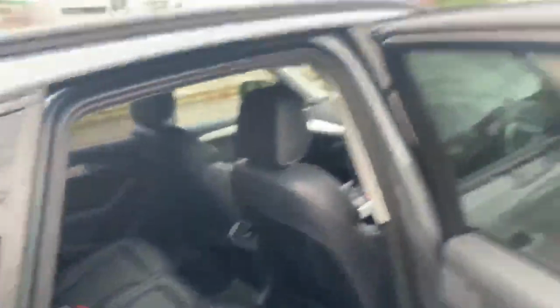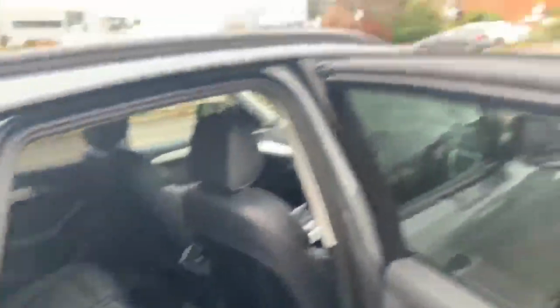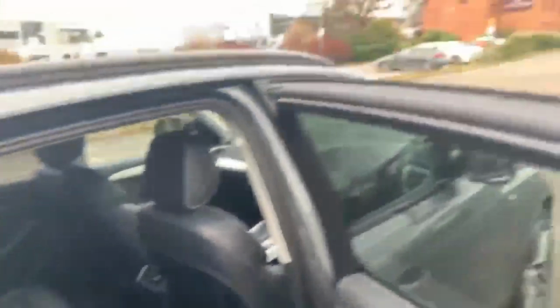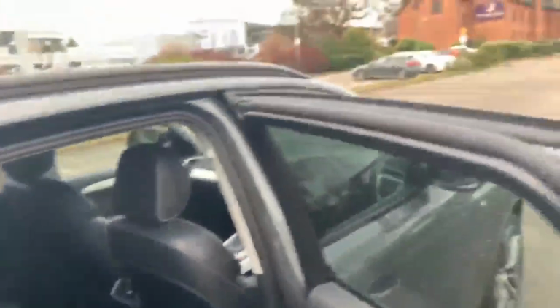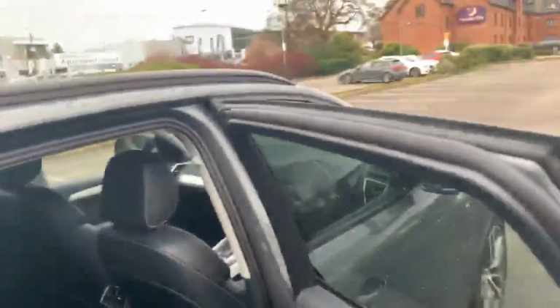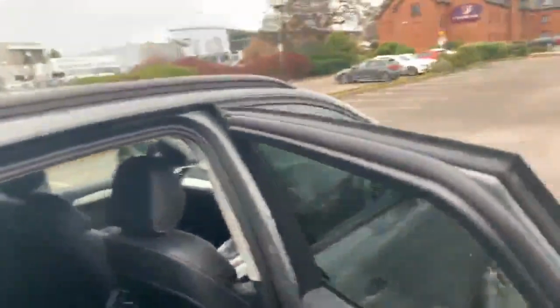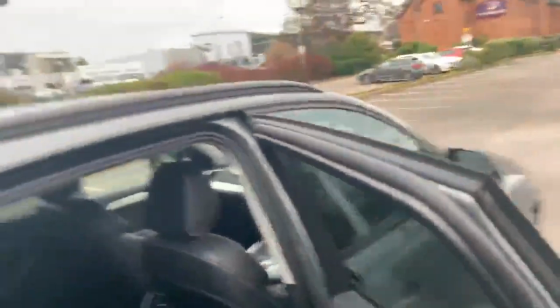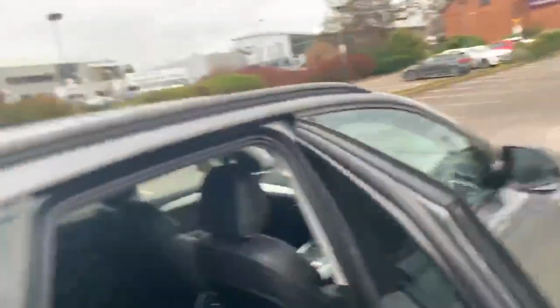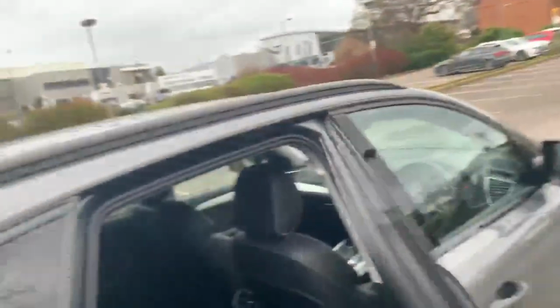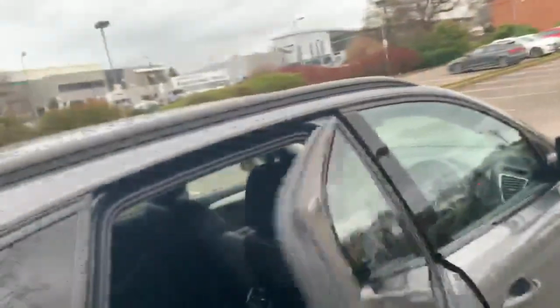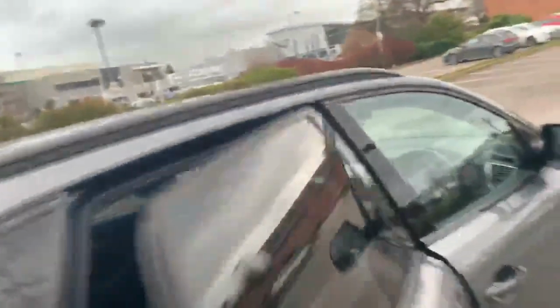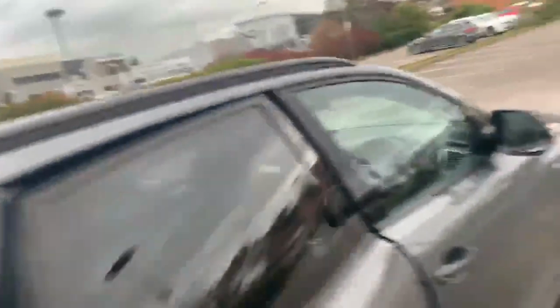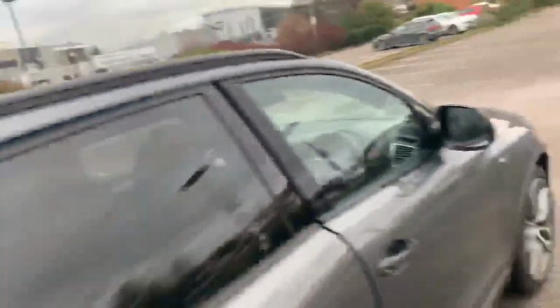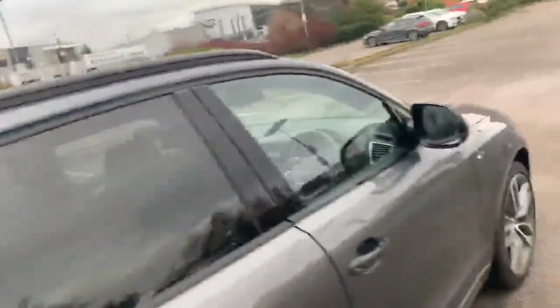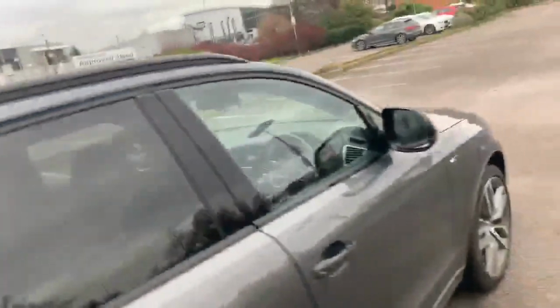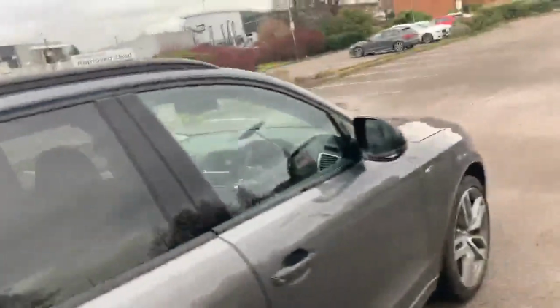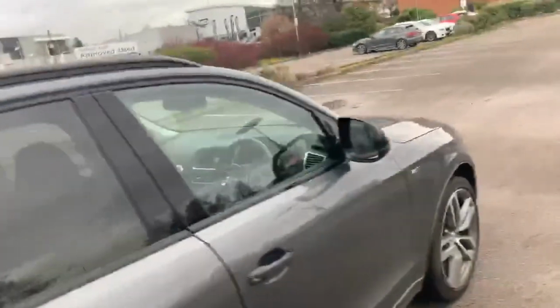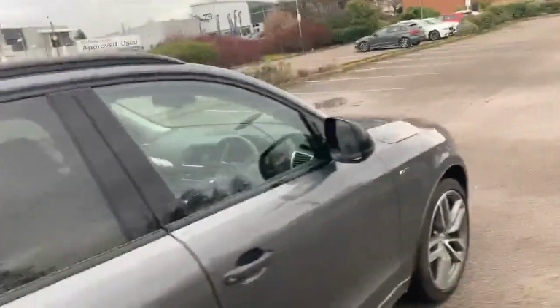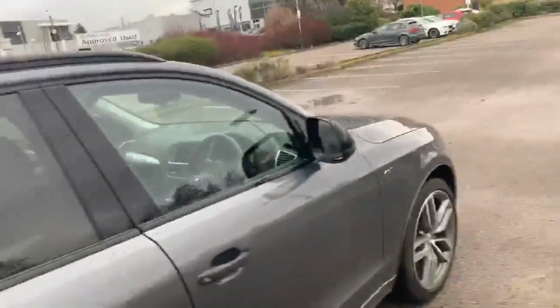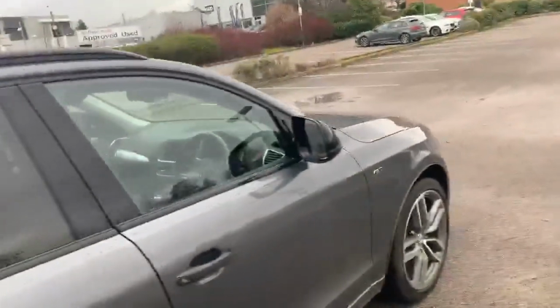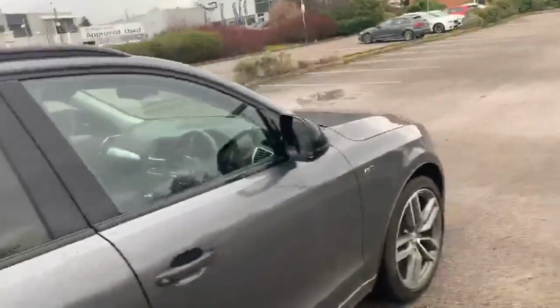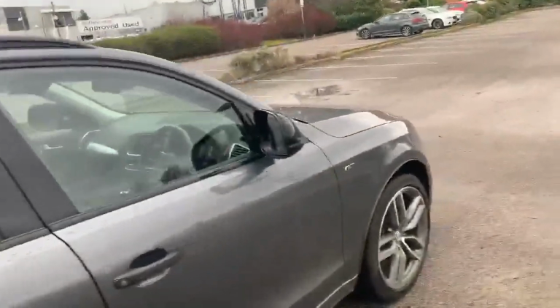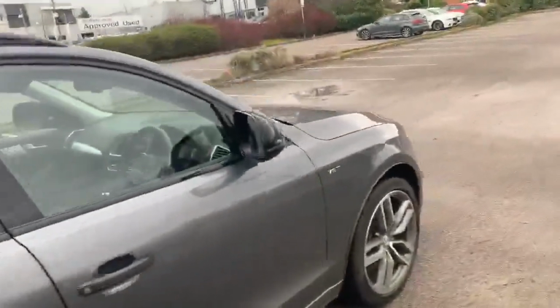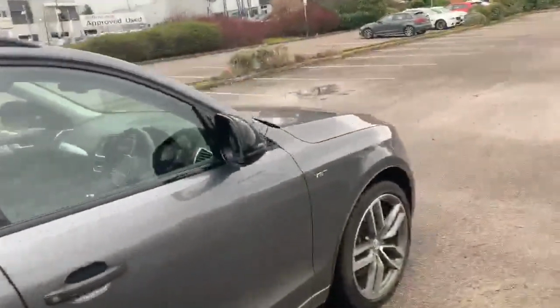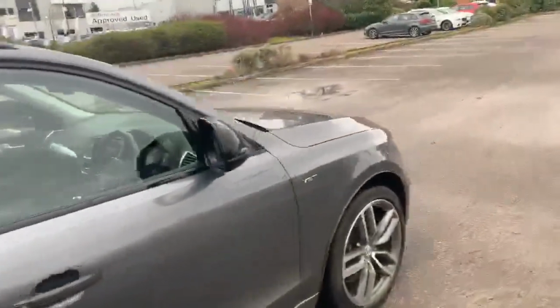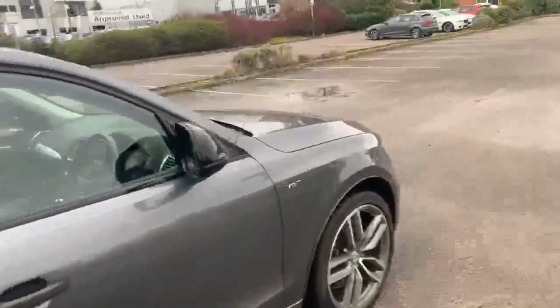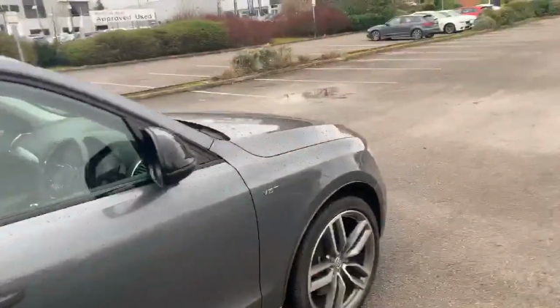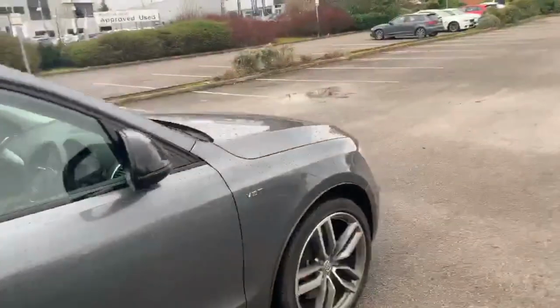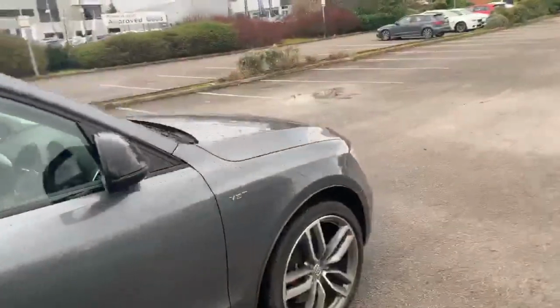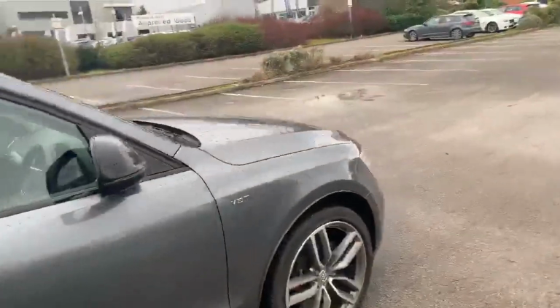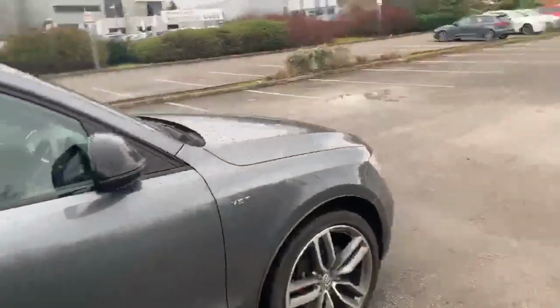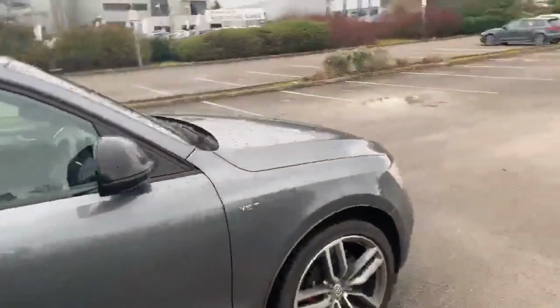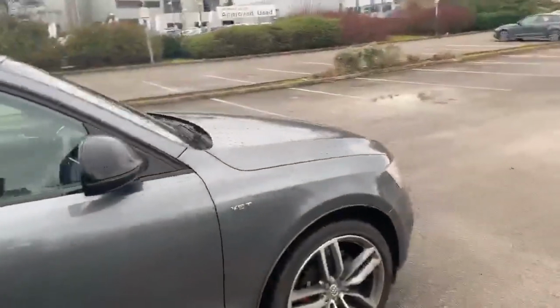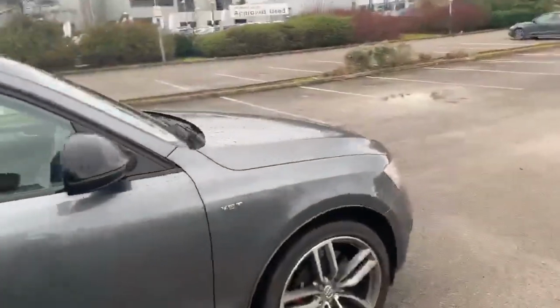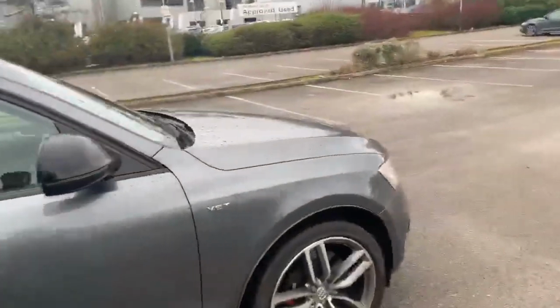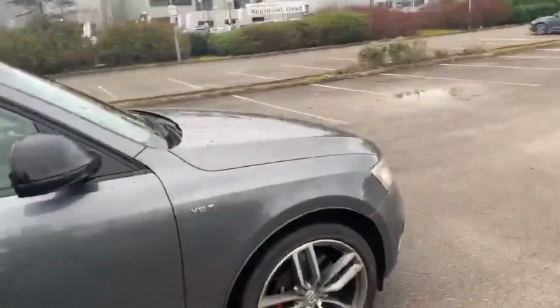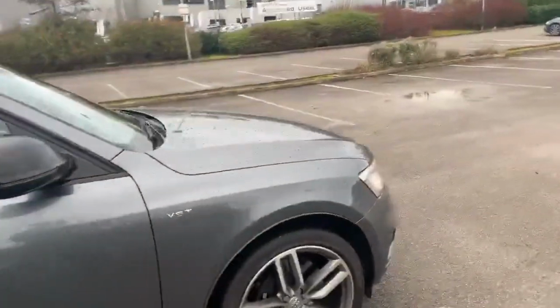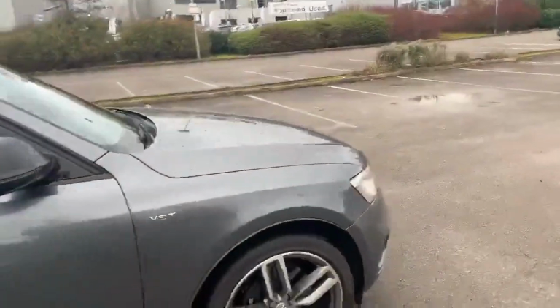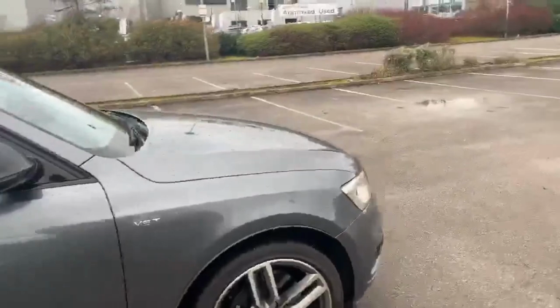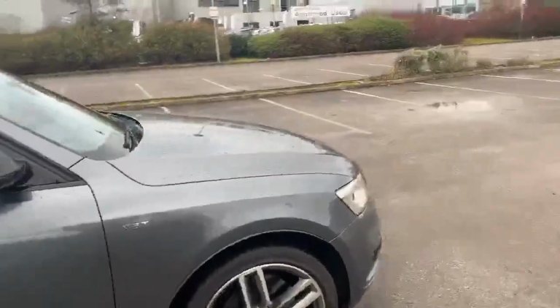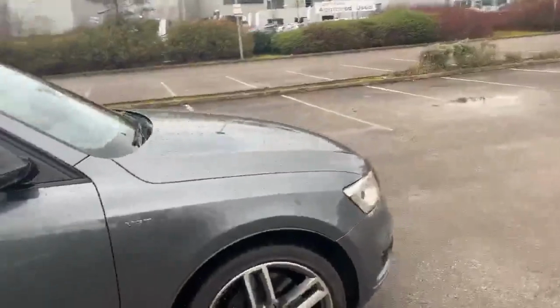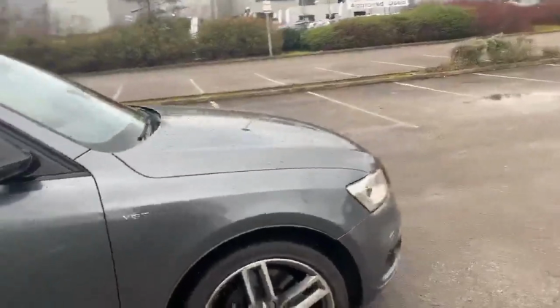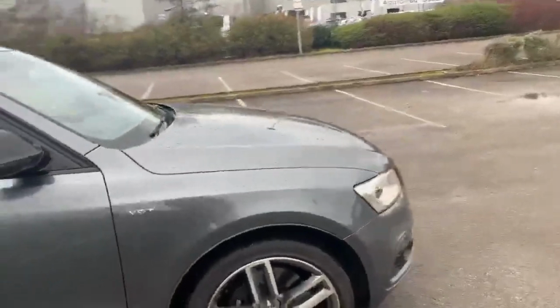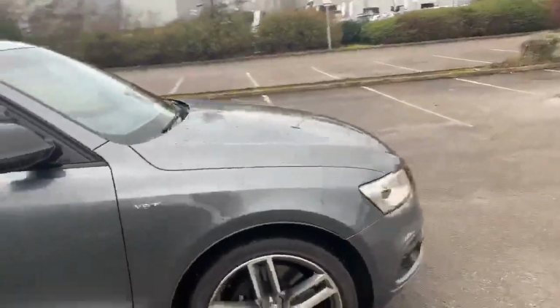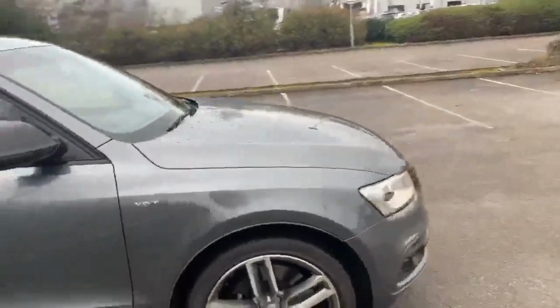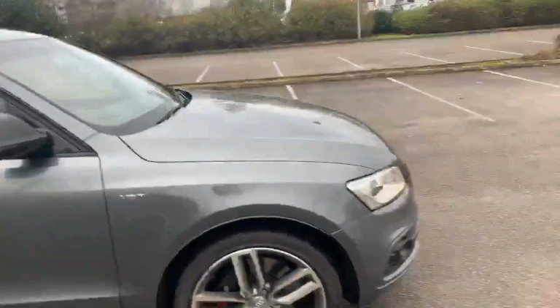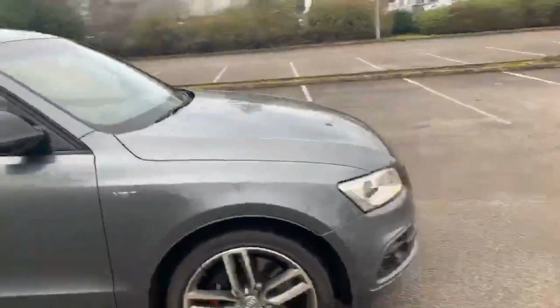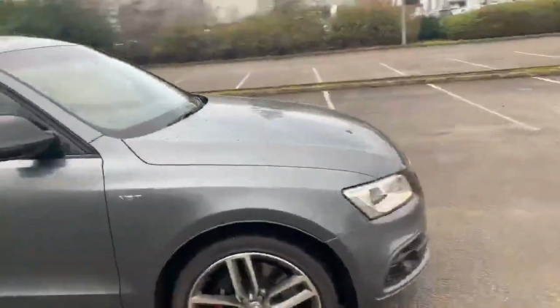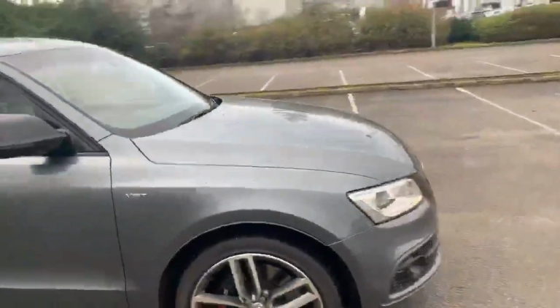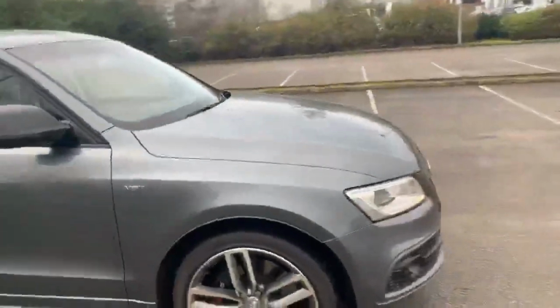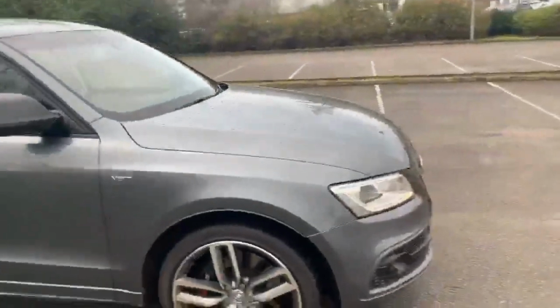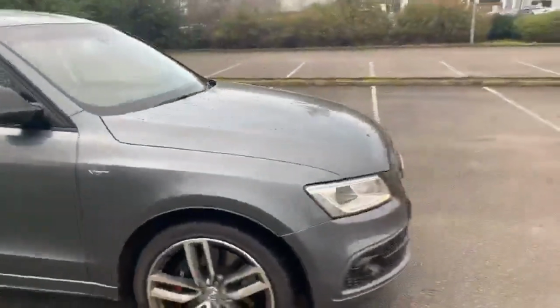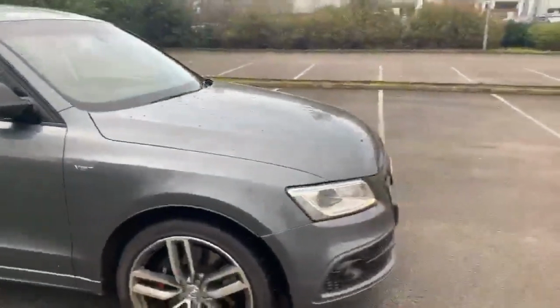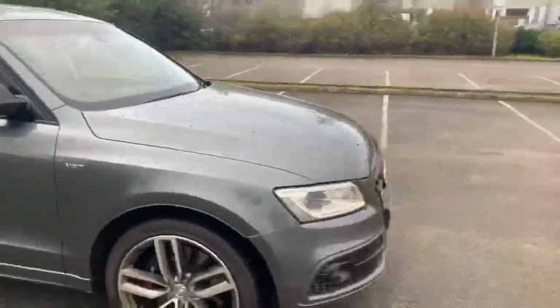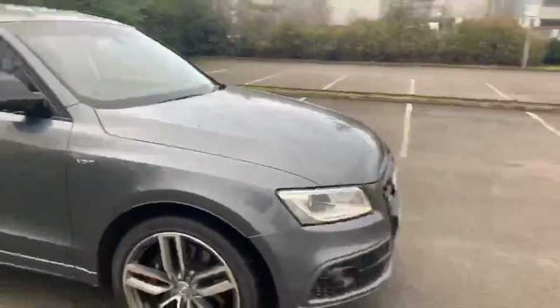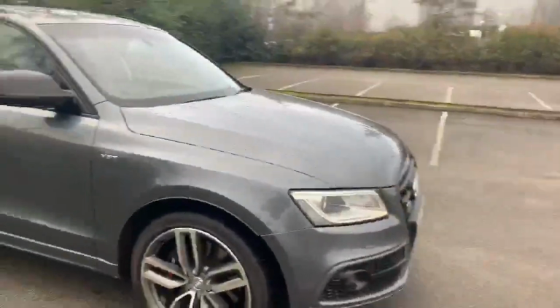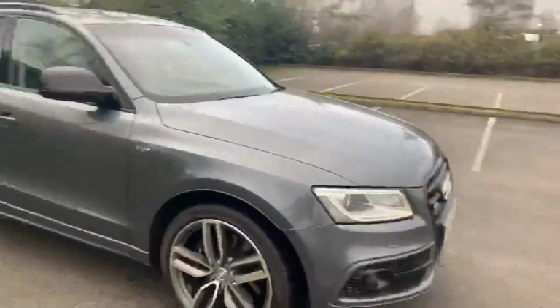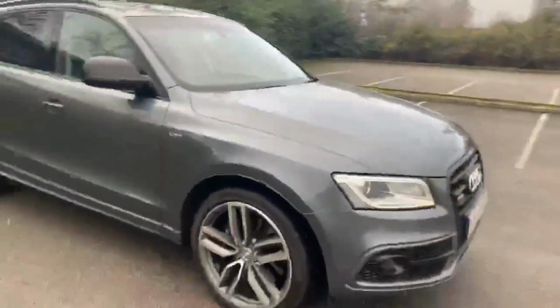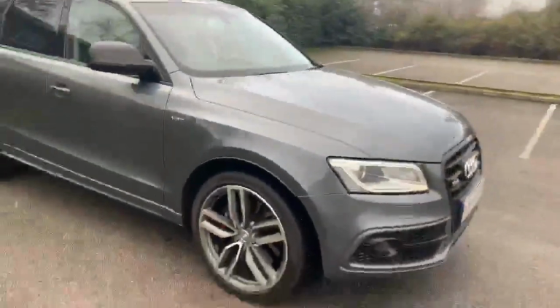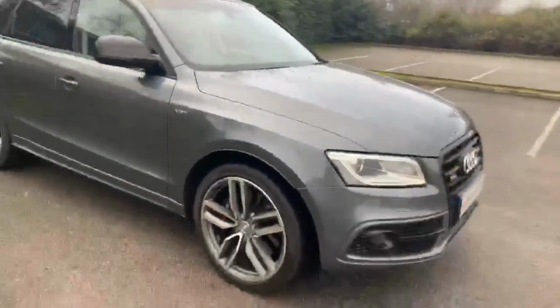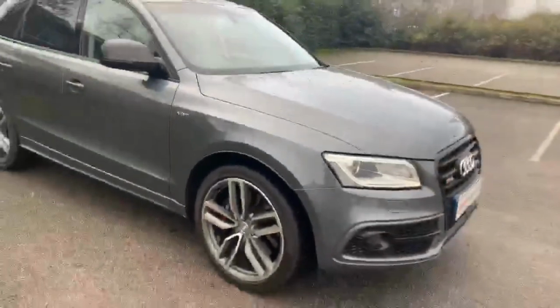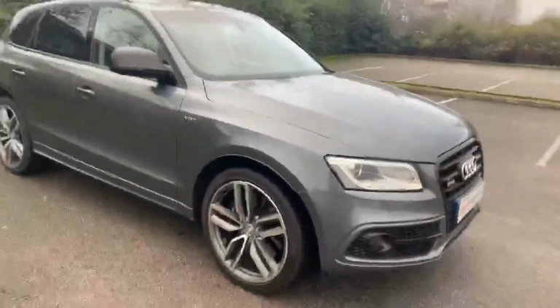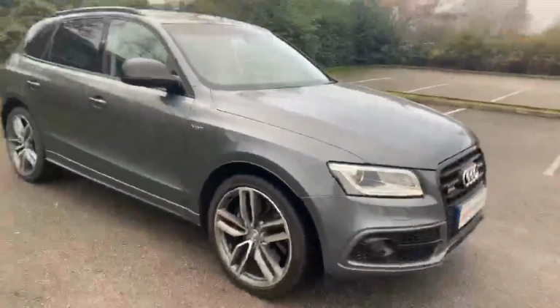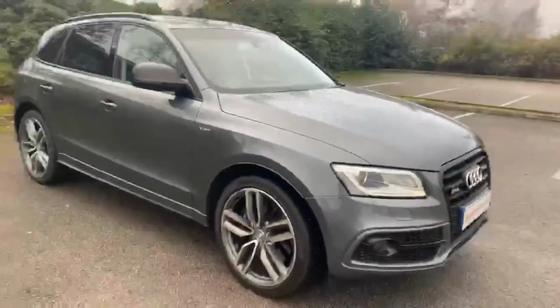If you'd like any more information on this car, please feel free to give Stafford Audi a call on the number 75-250-442.